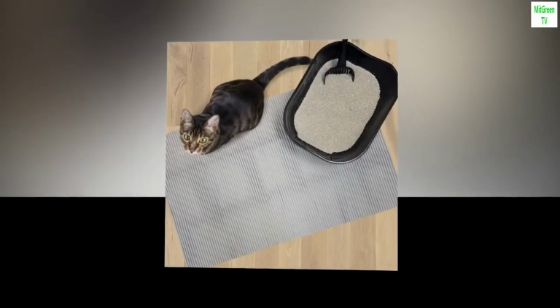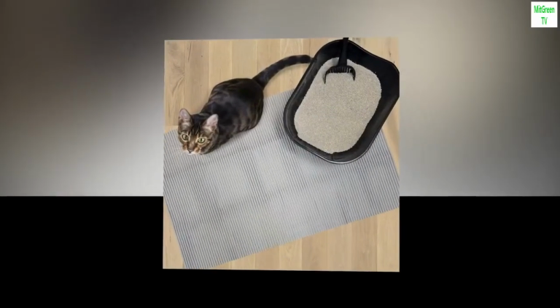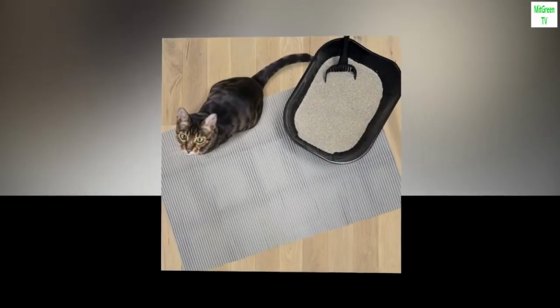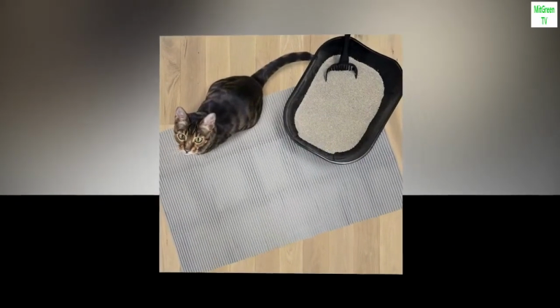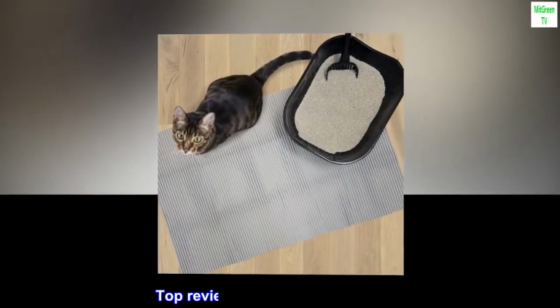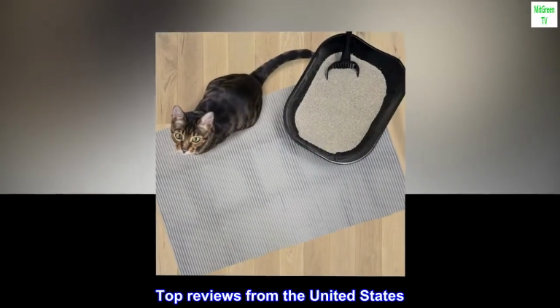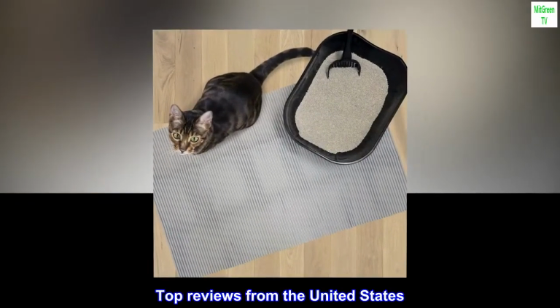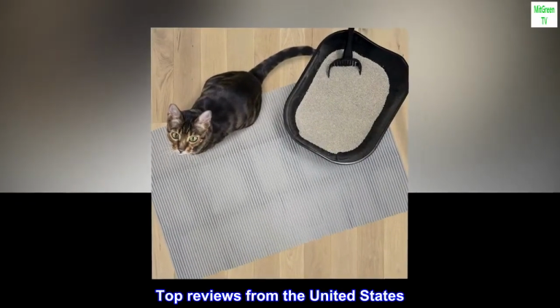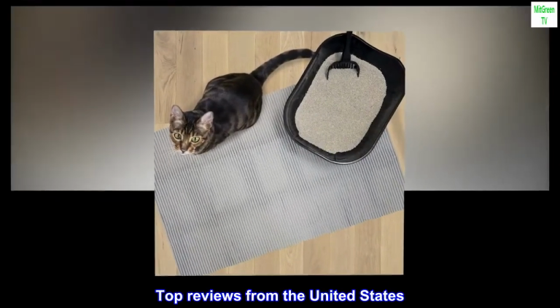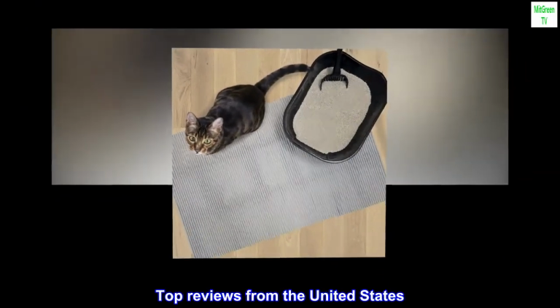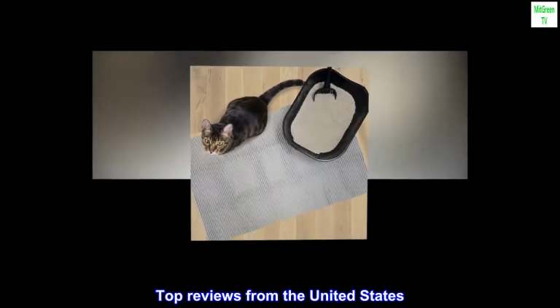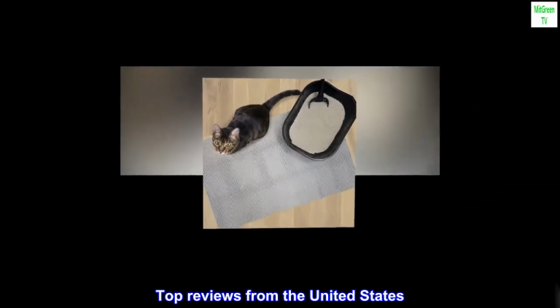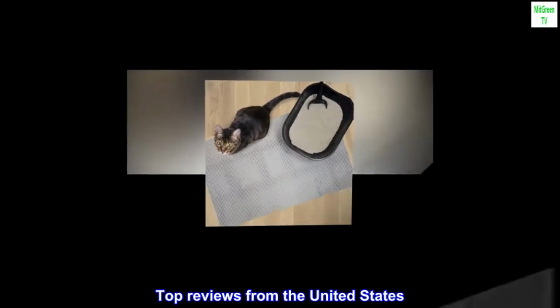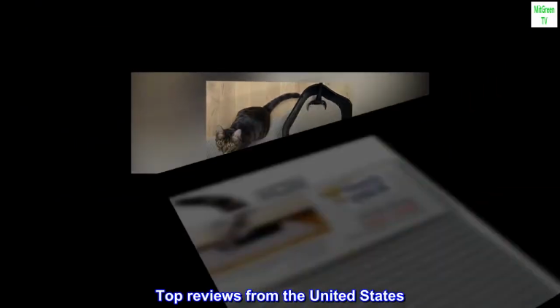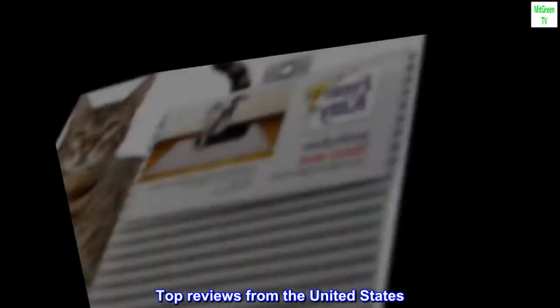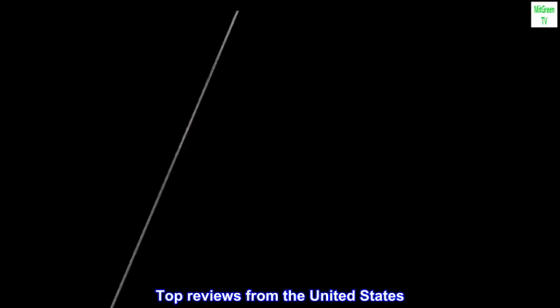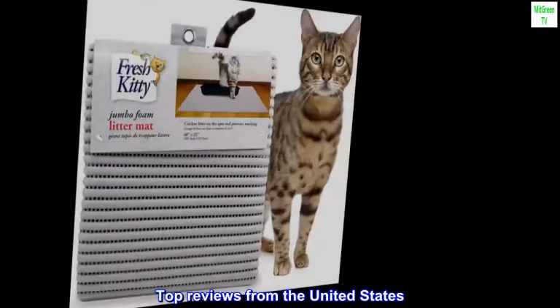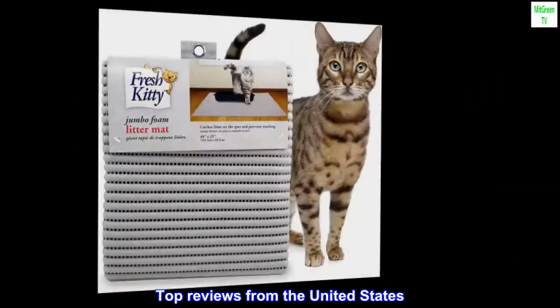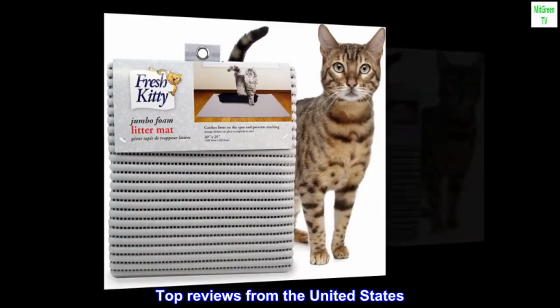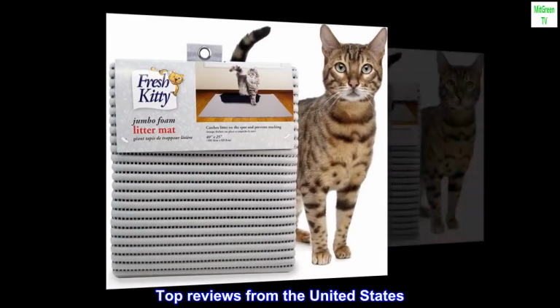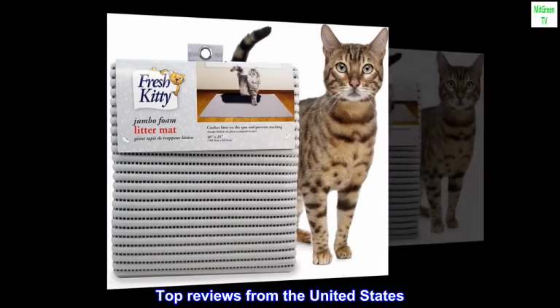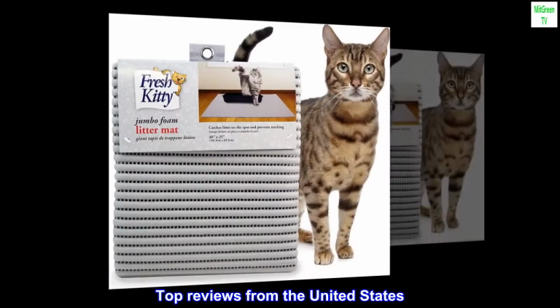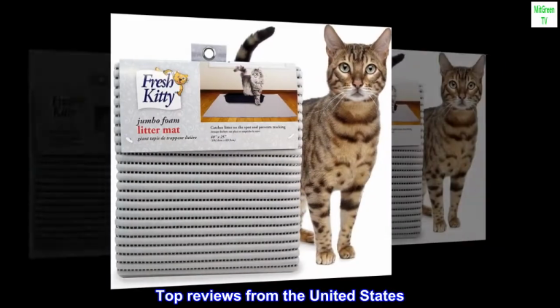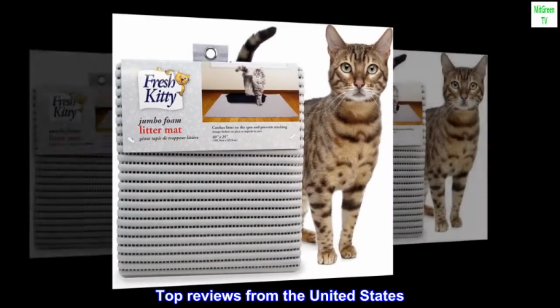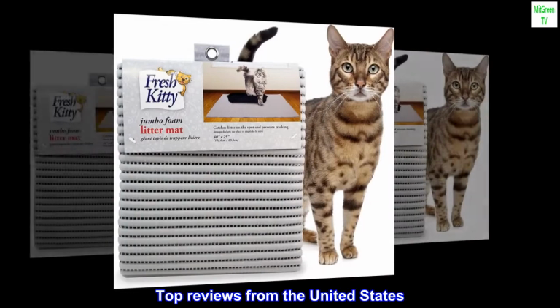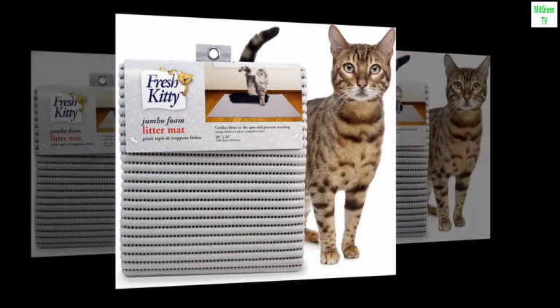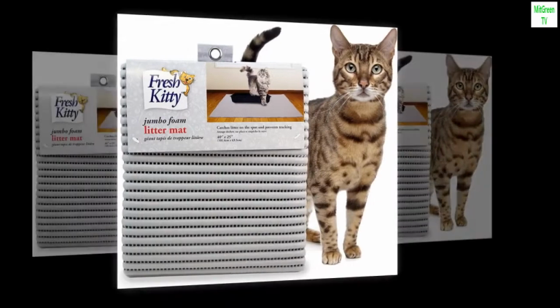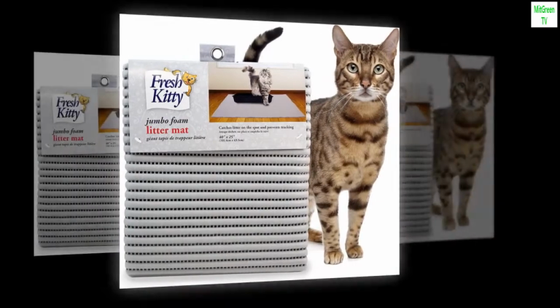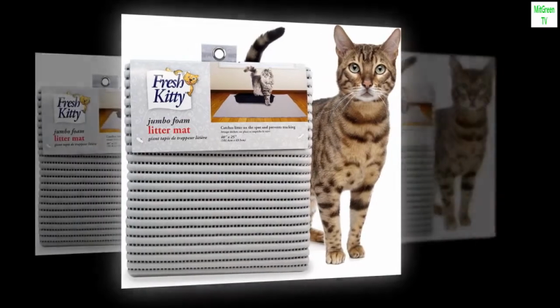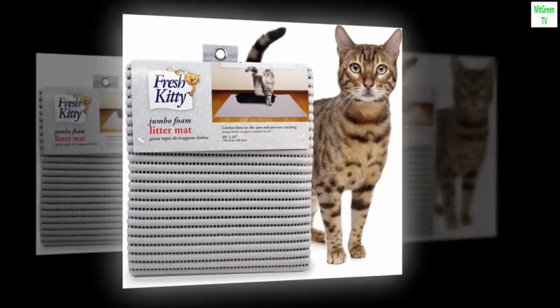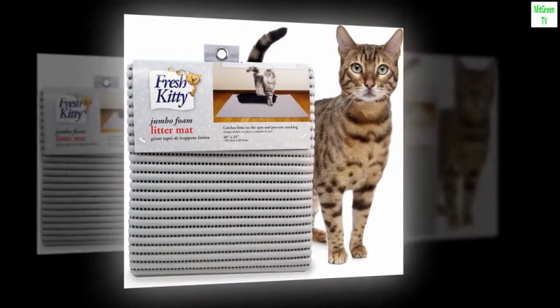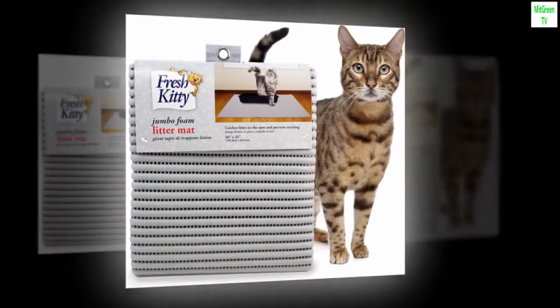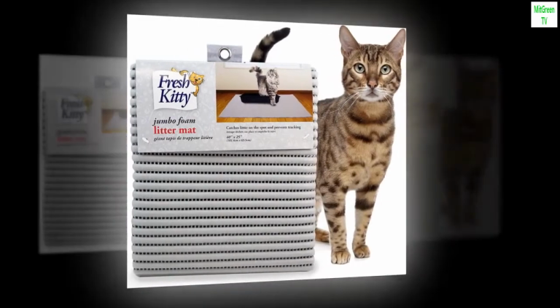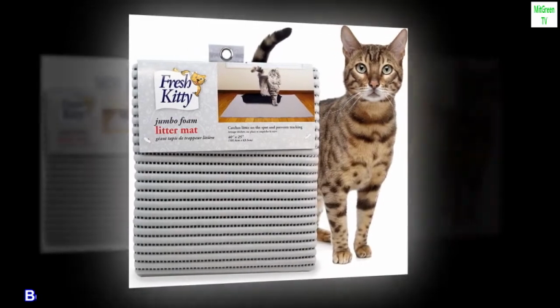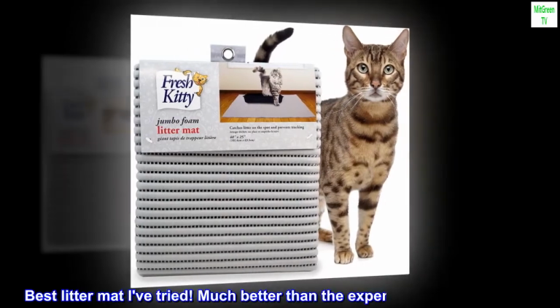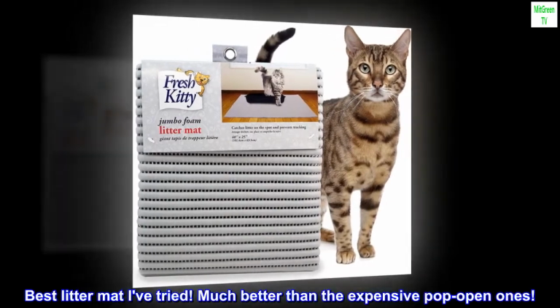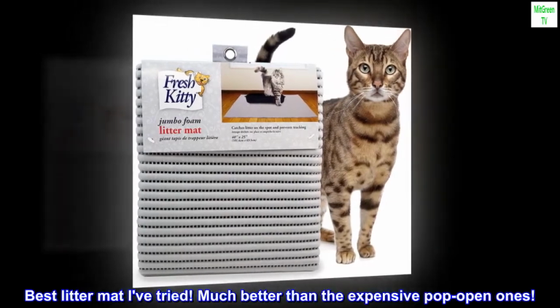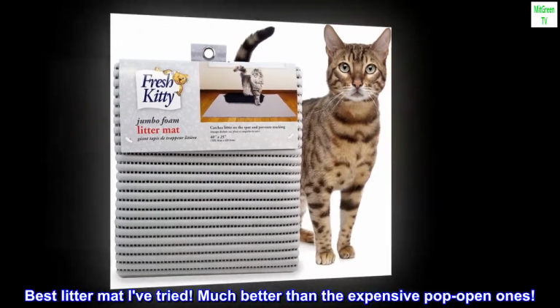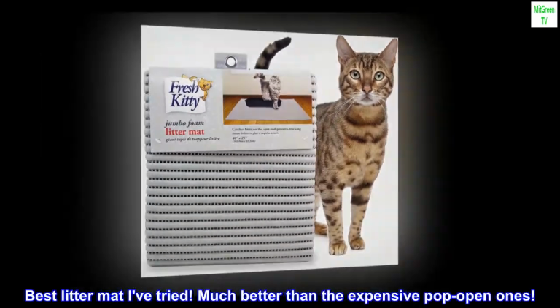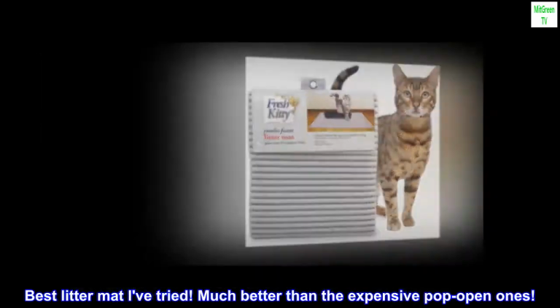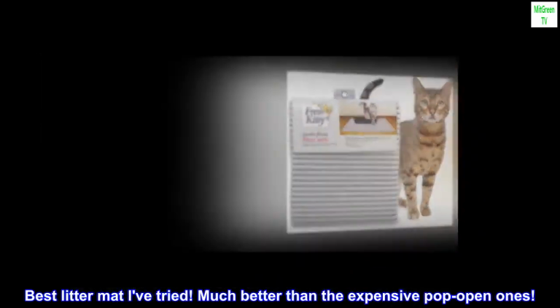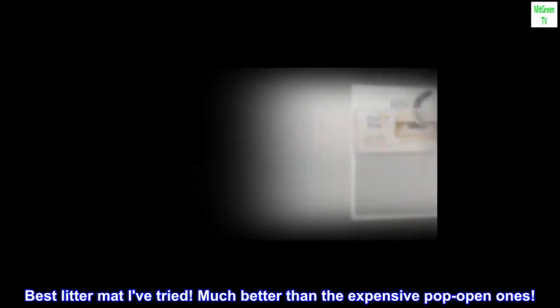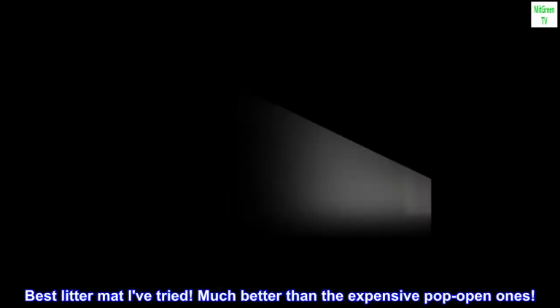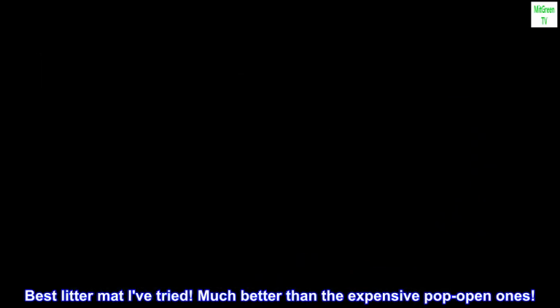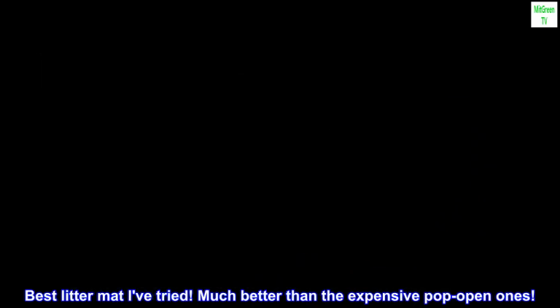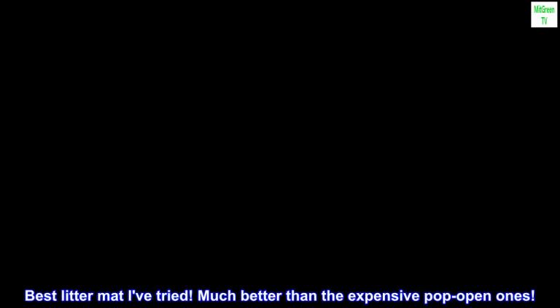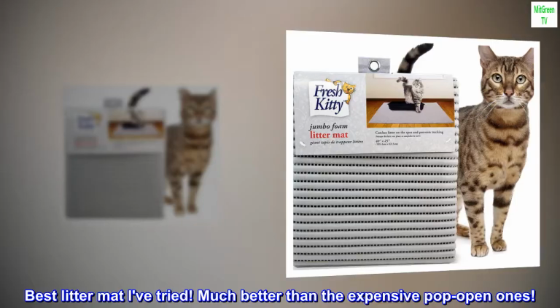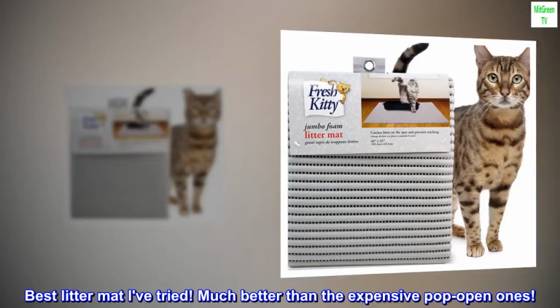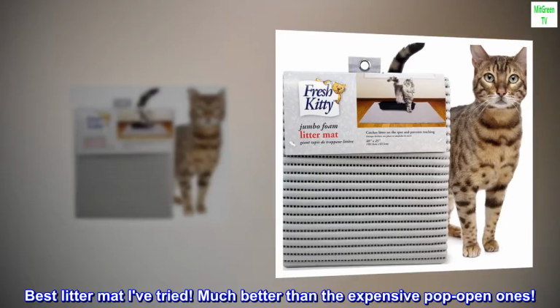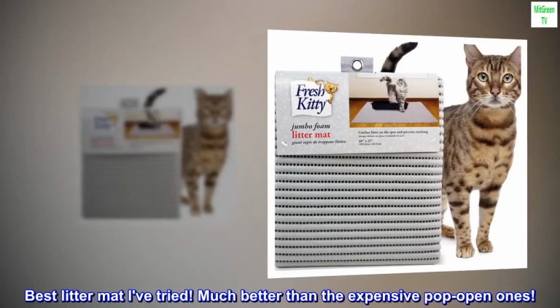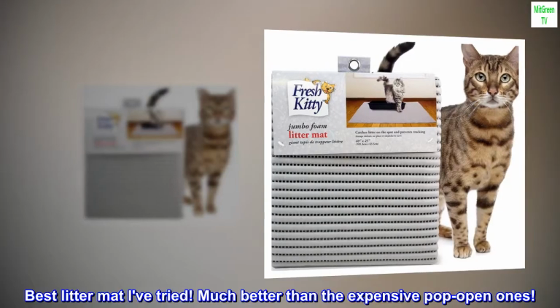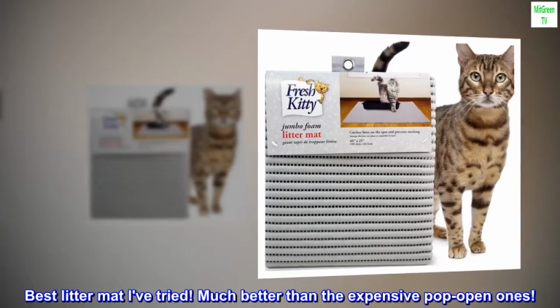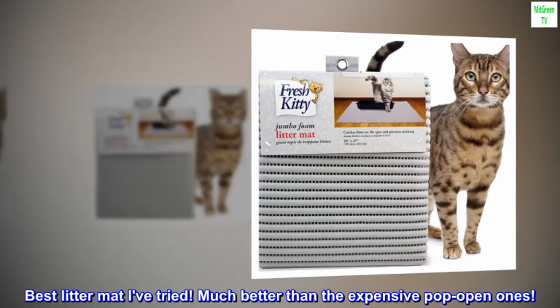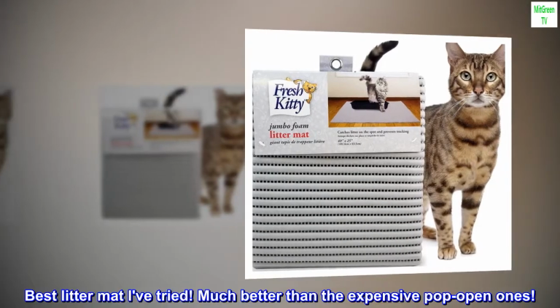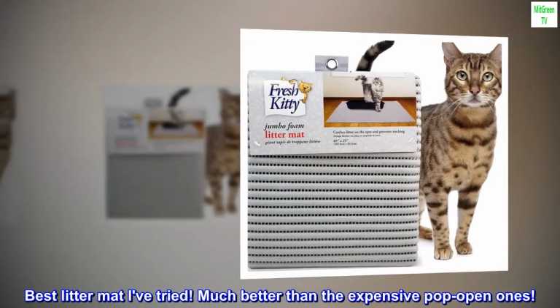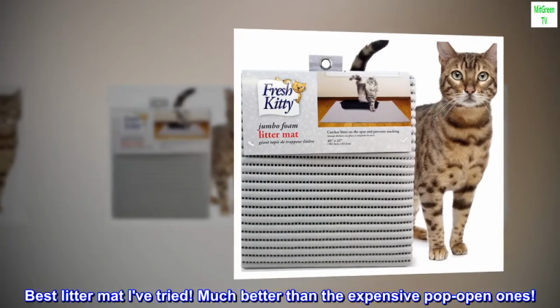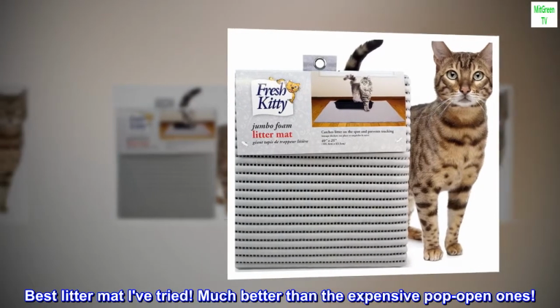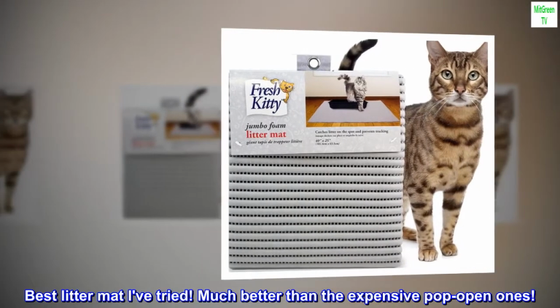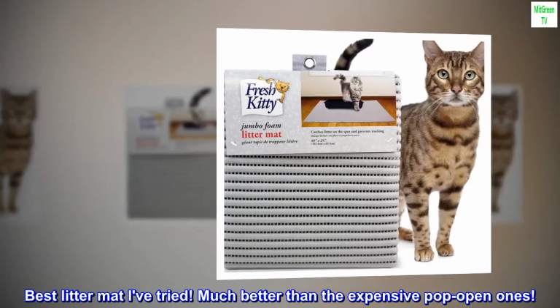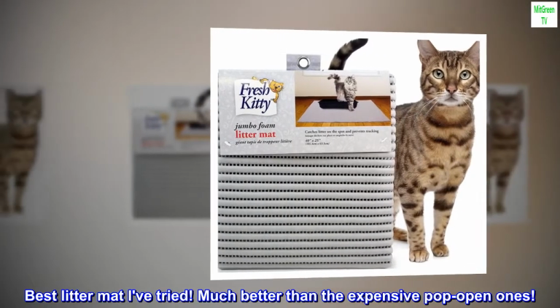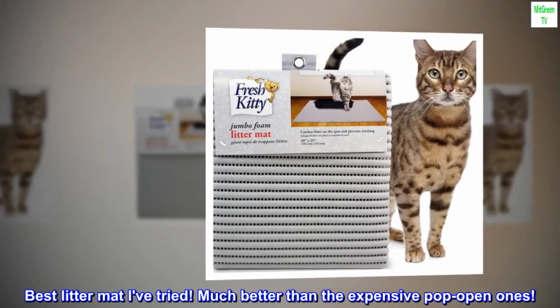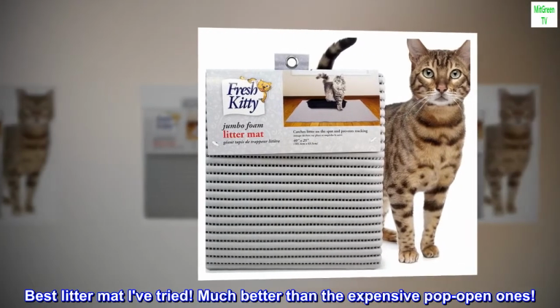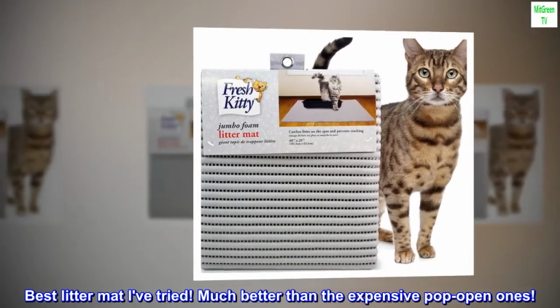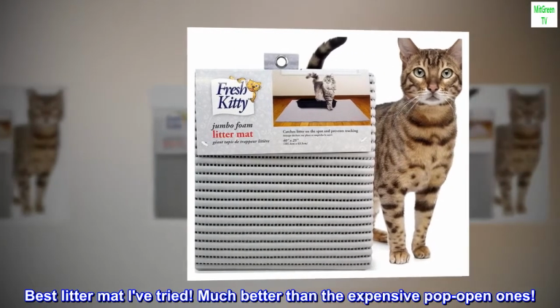Top reviews from the United States. Best litter mat I've tried — much better than the expensive pop-open ones.